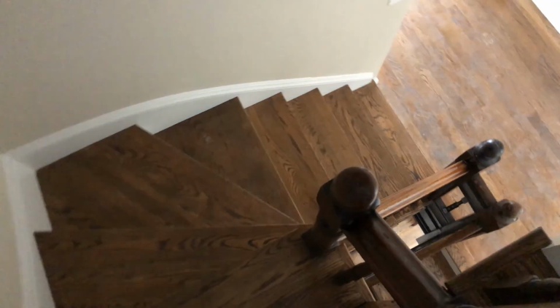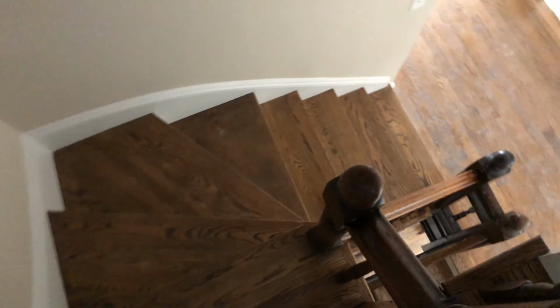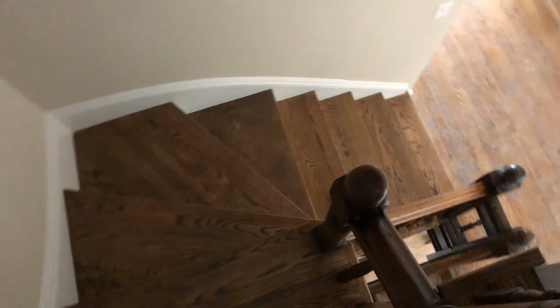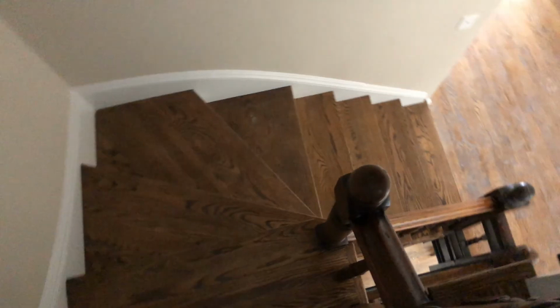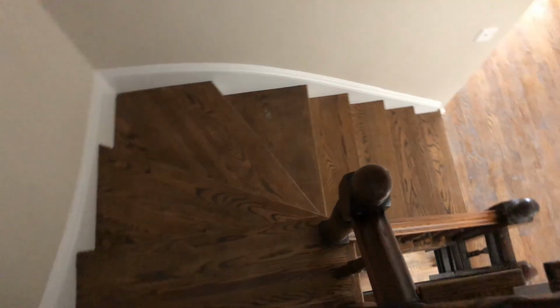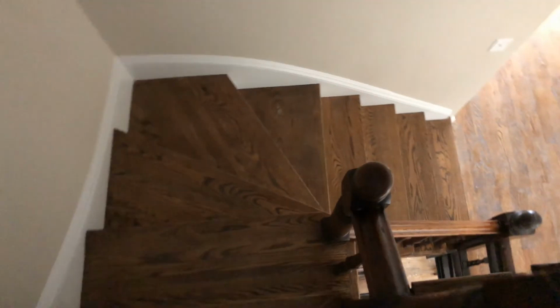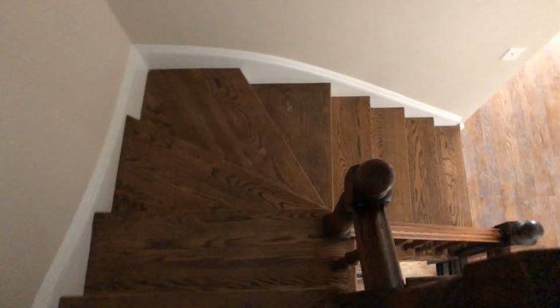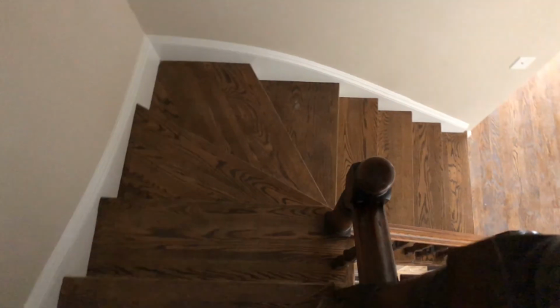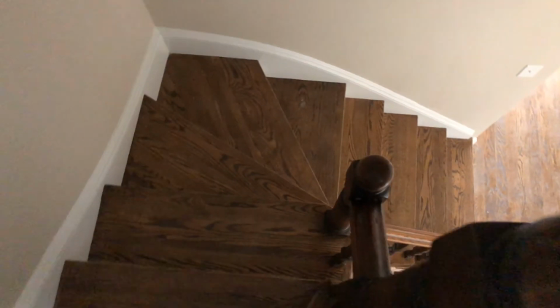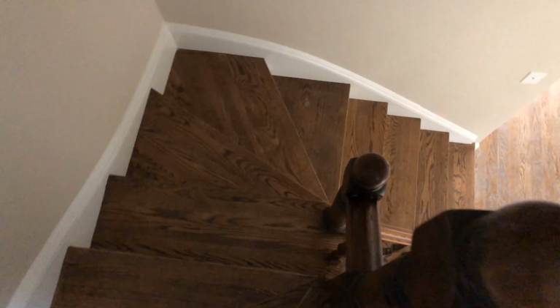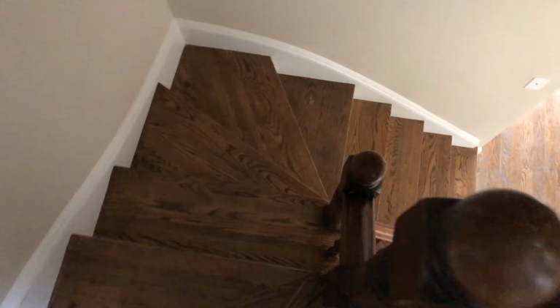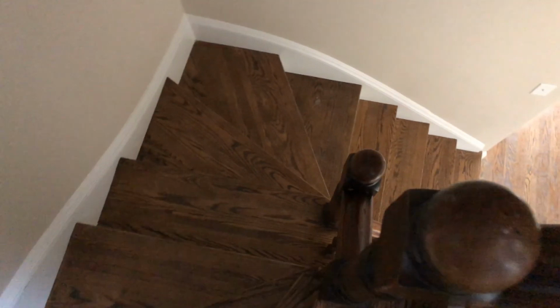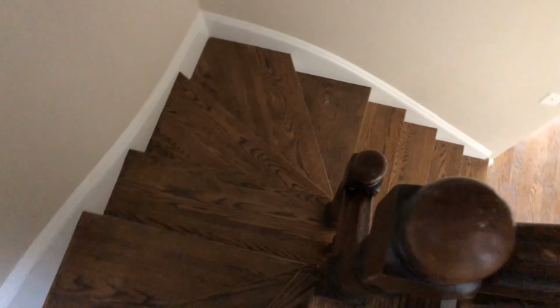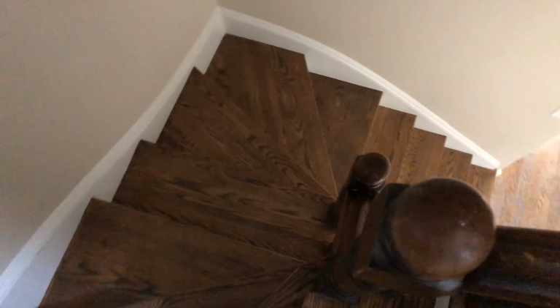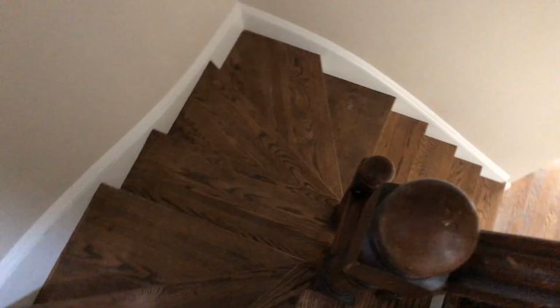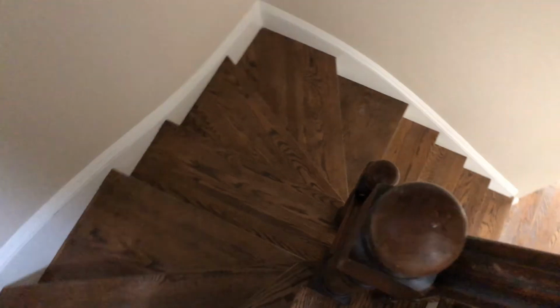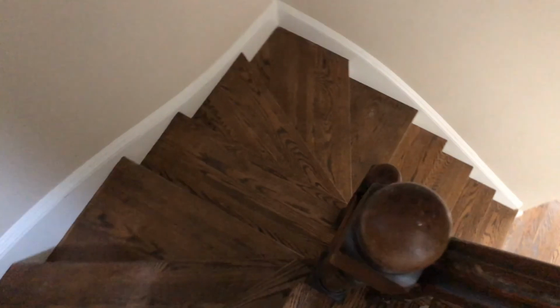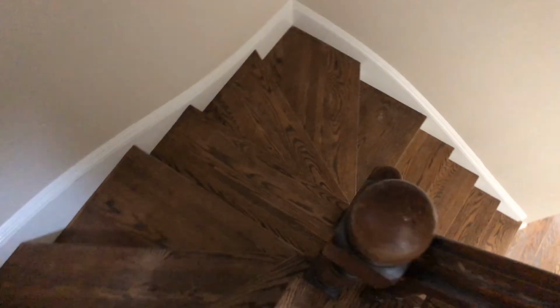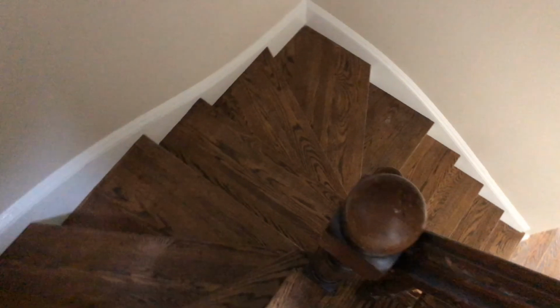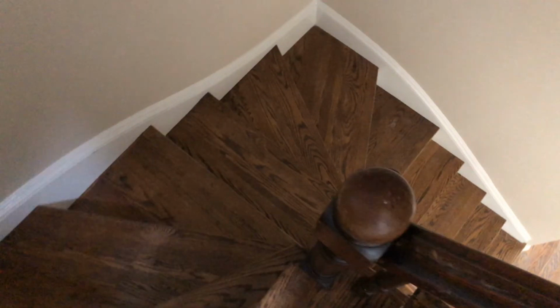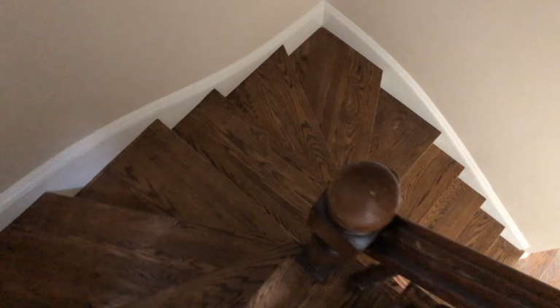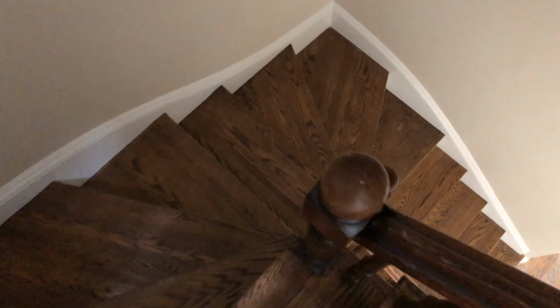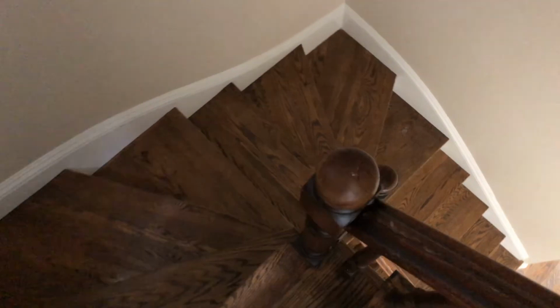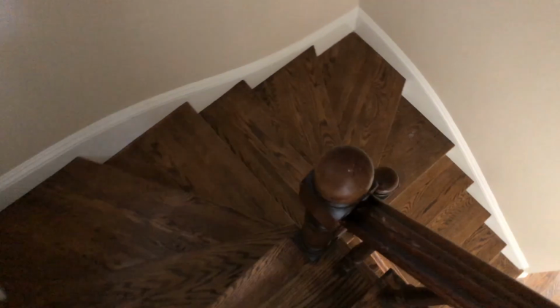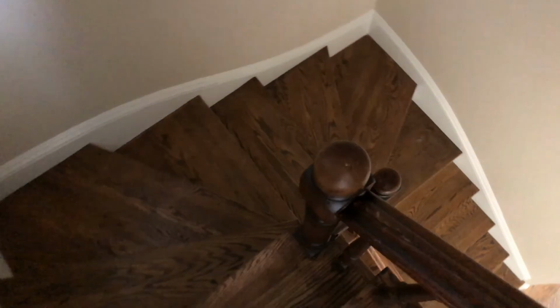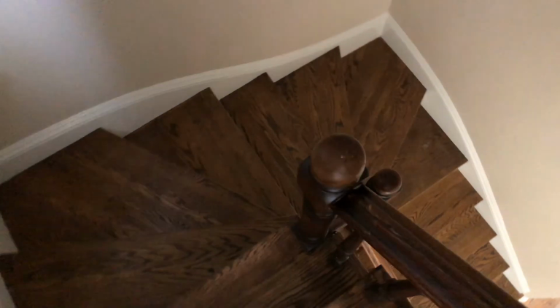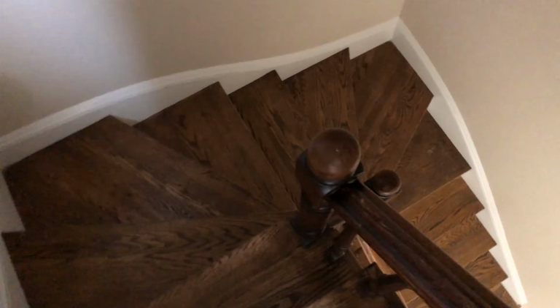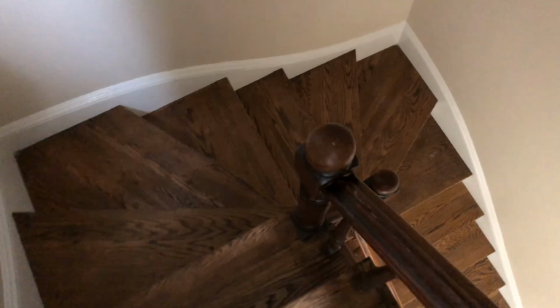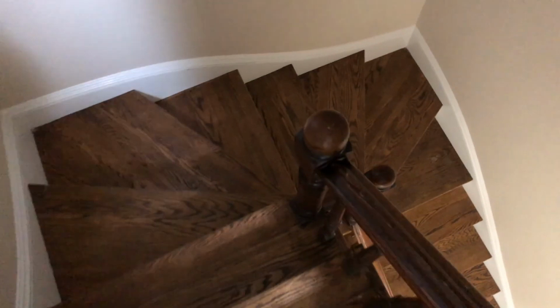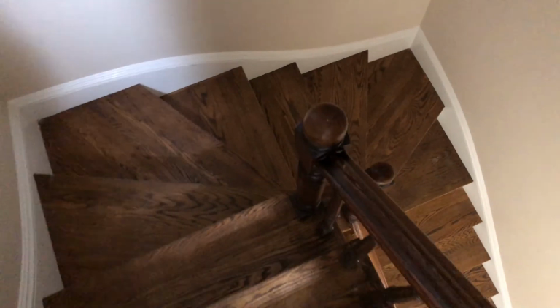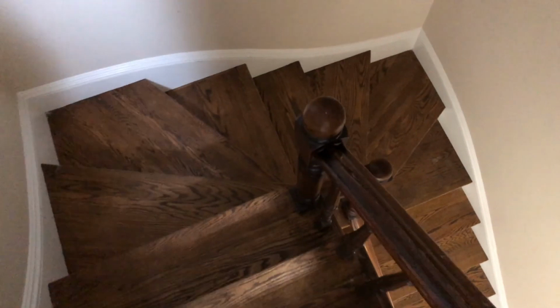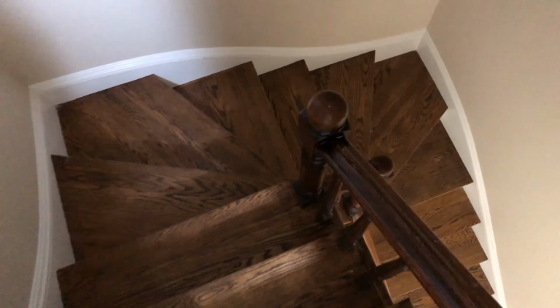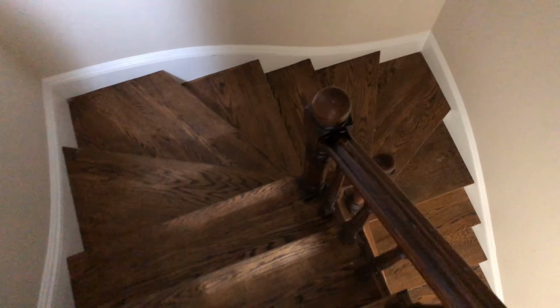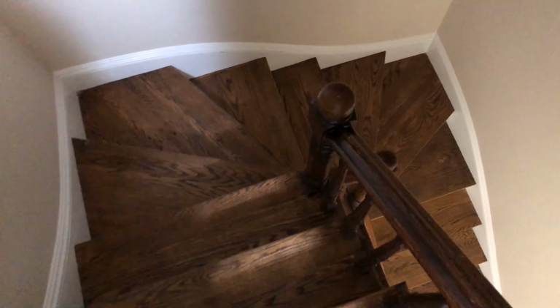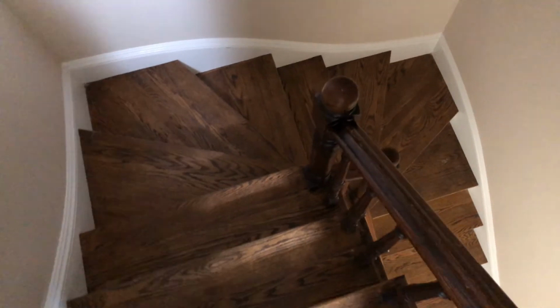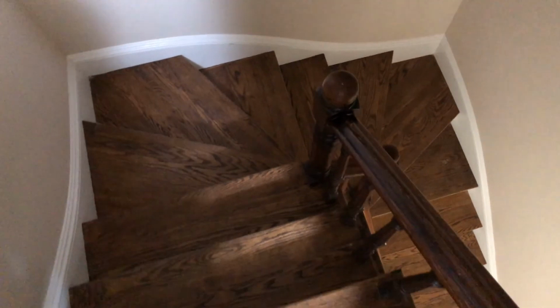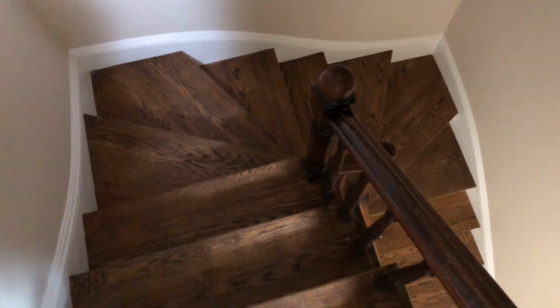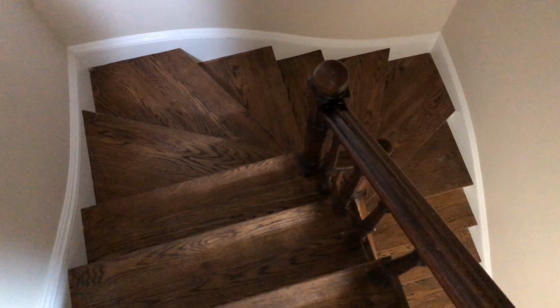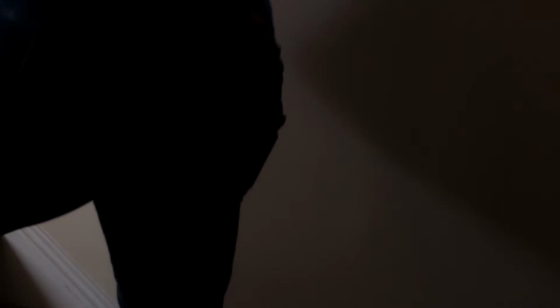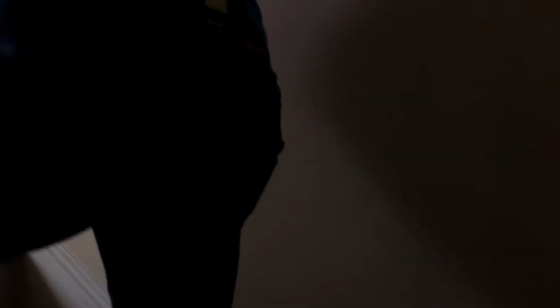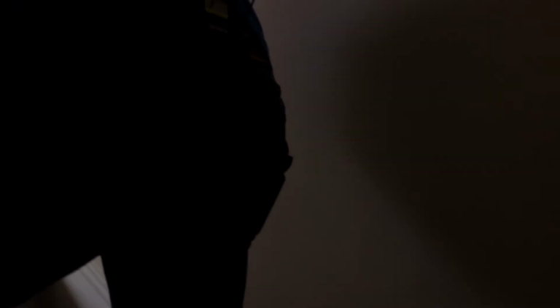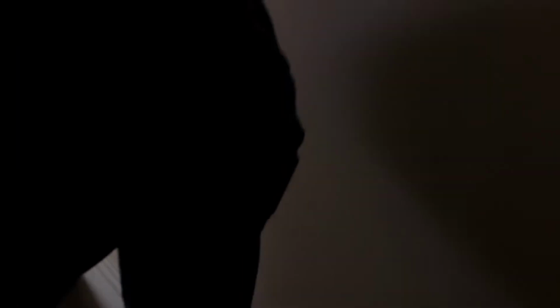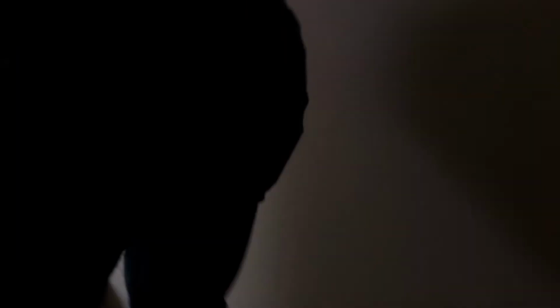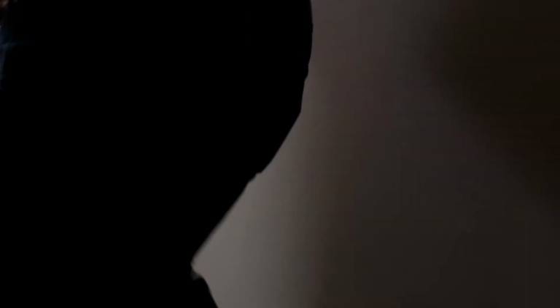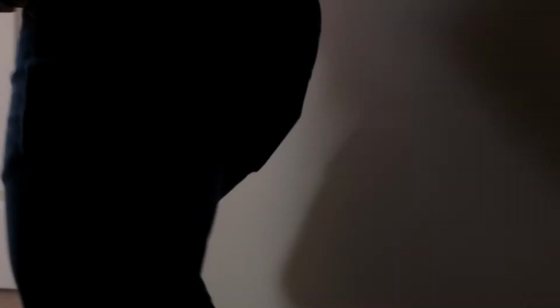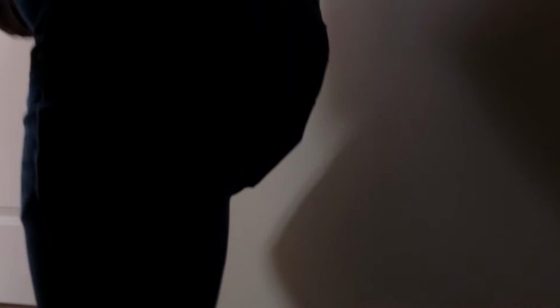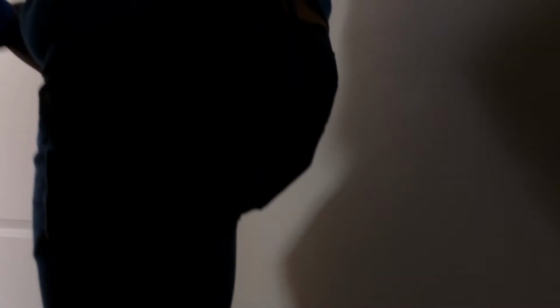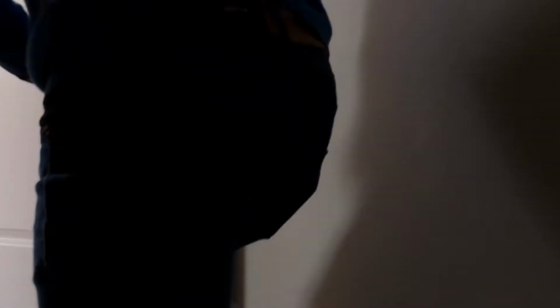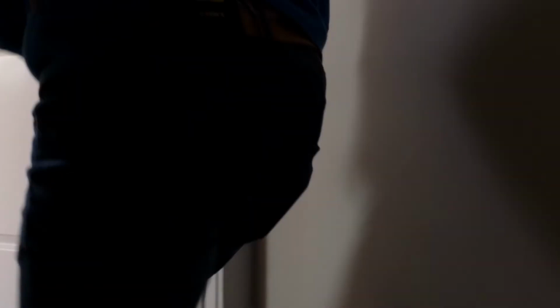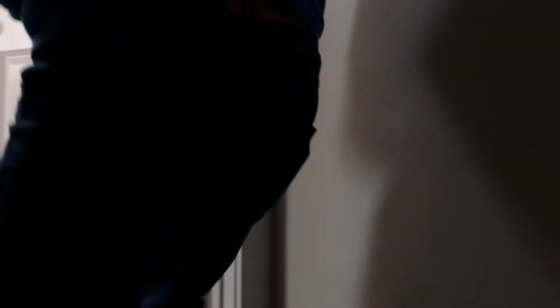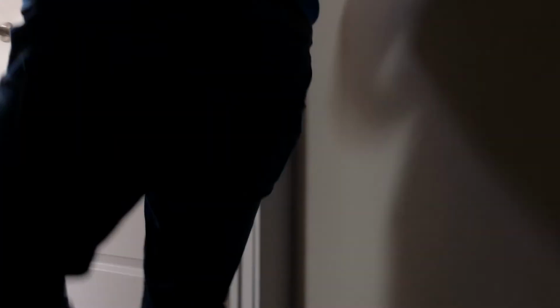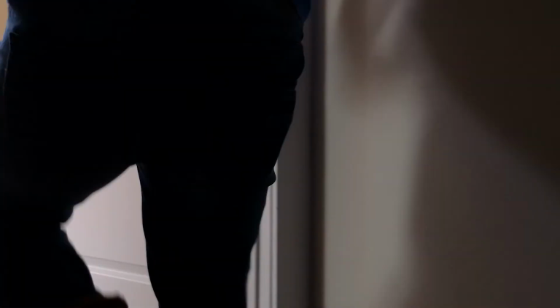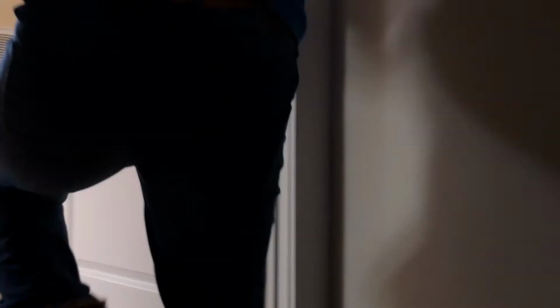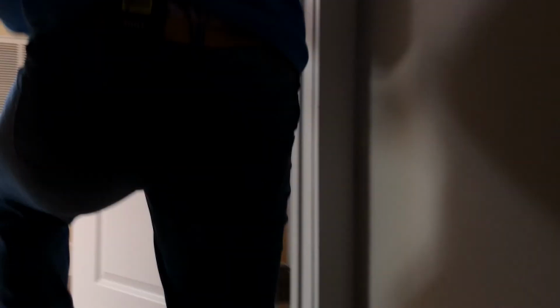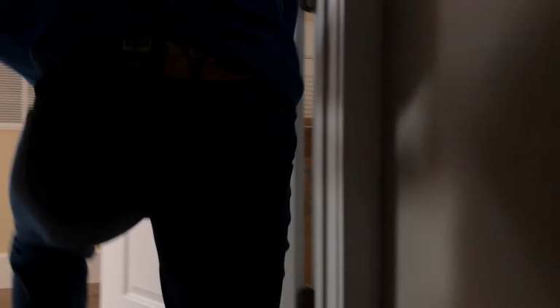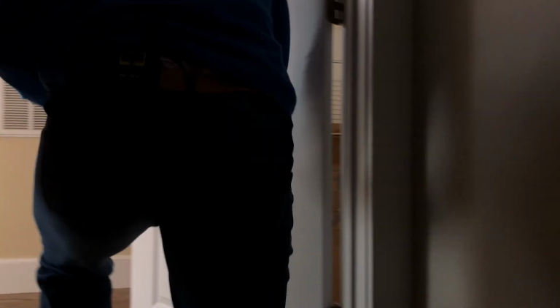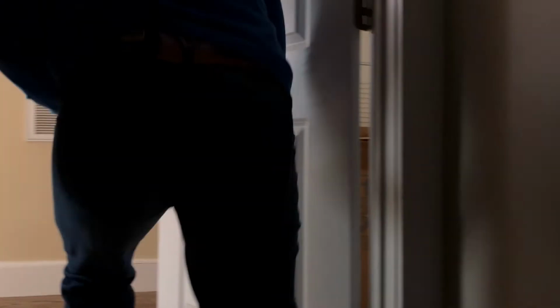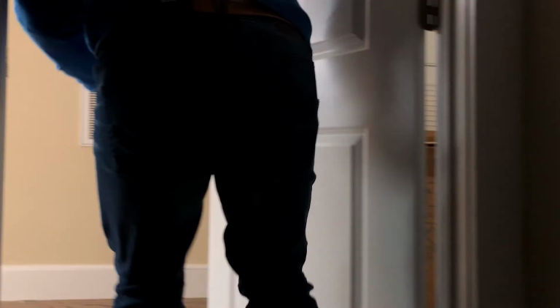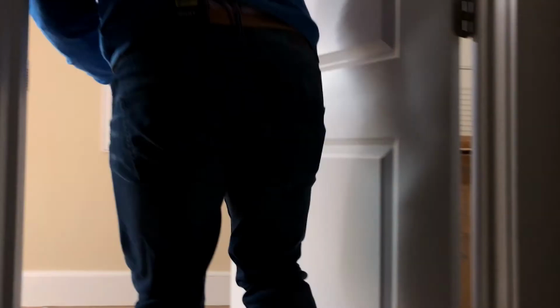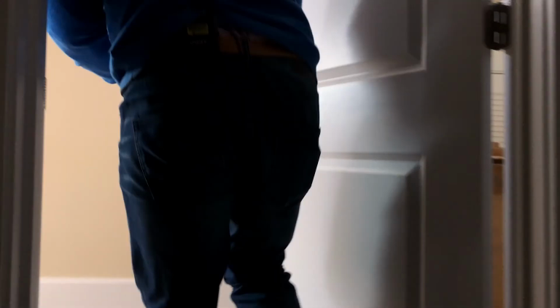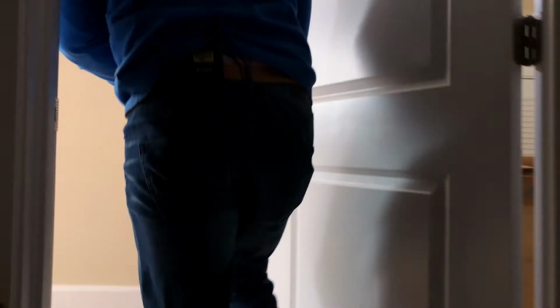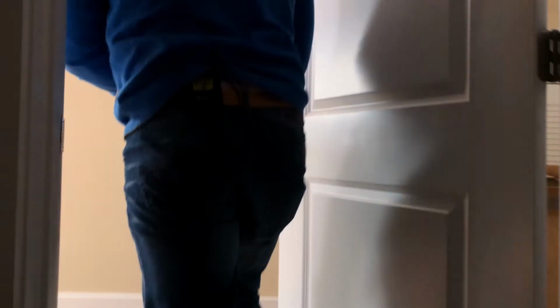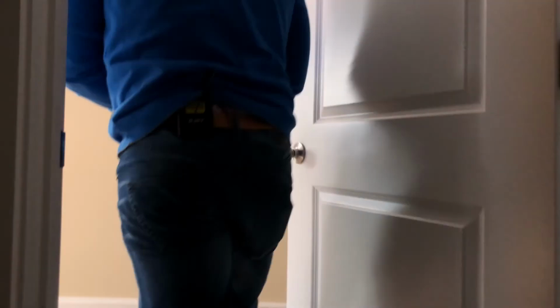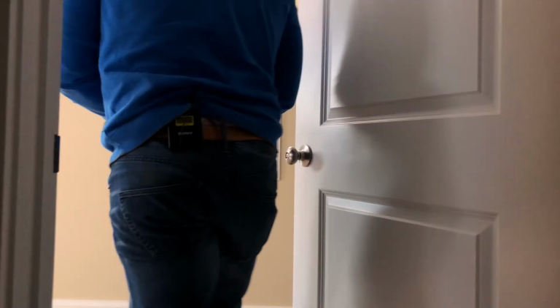Now let's head up to the master suite on the third floor — master bedroom space, walk-in closet space, and a master bath.